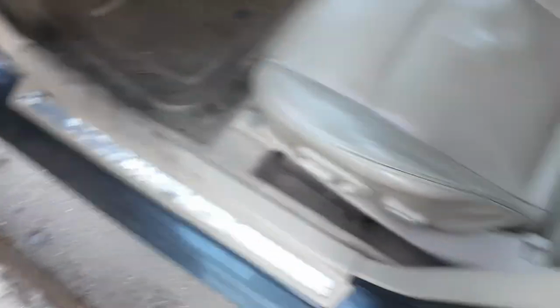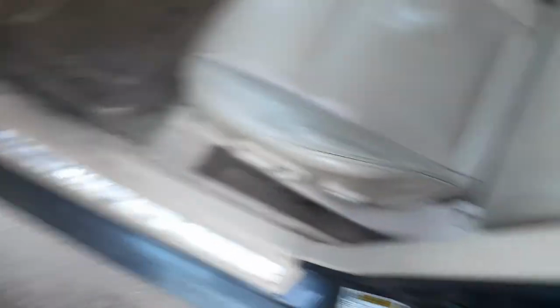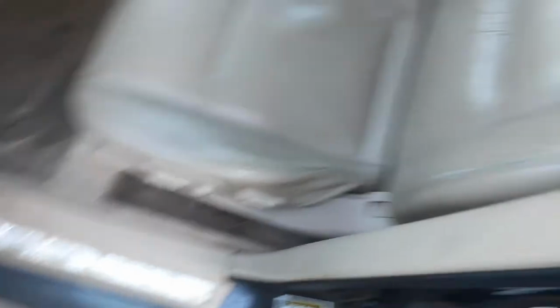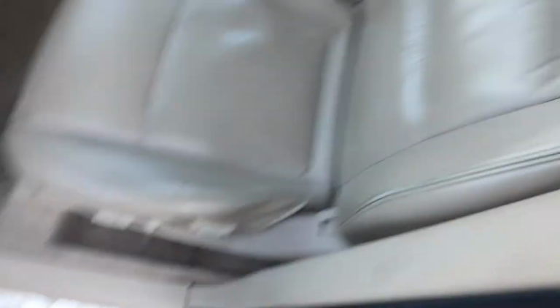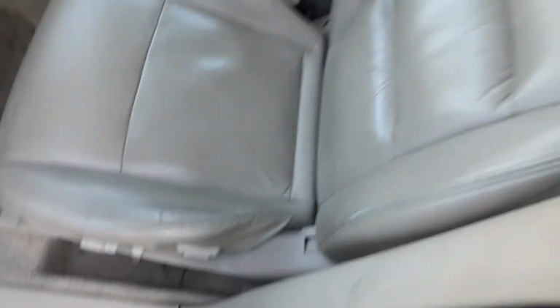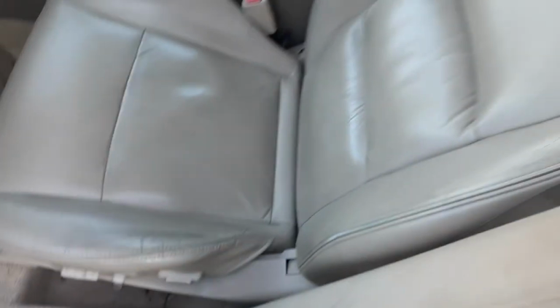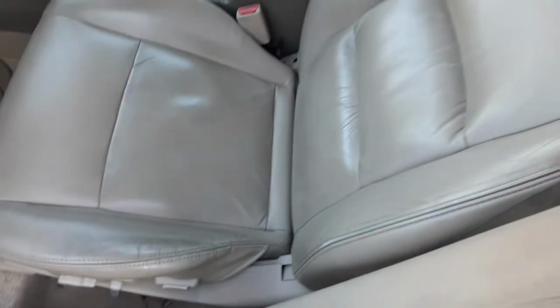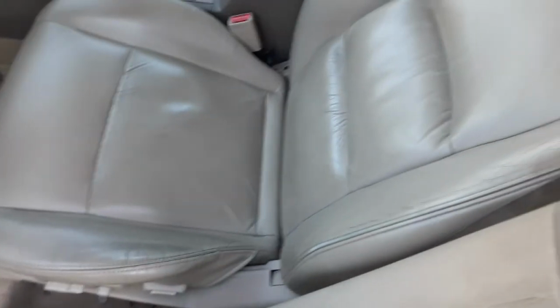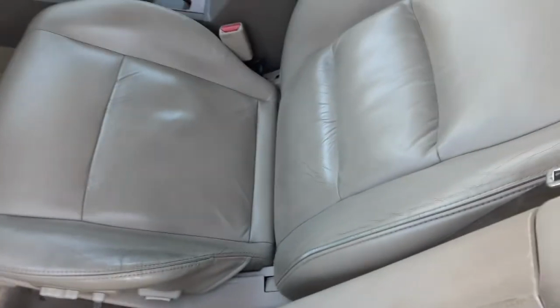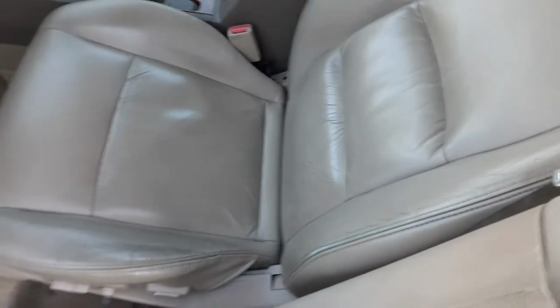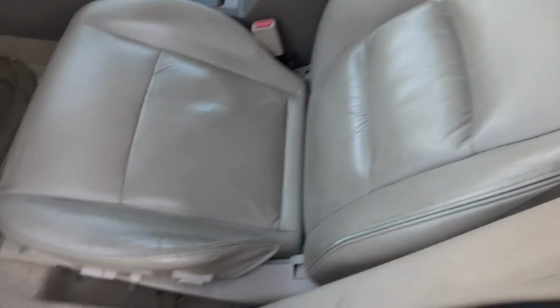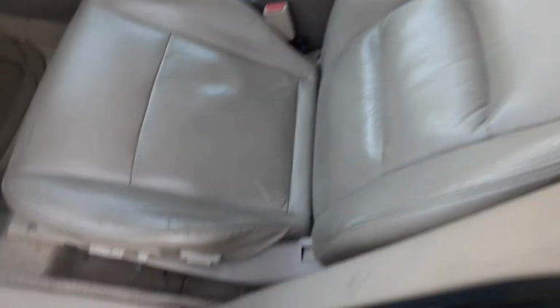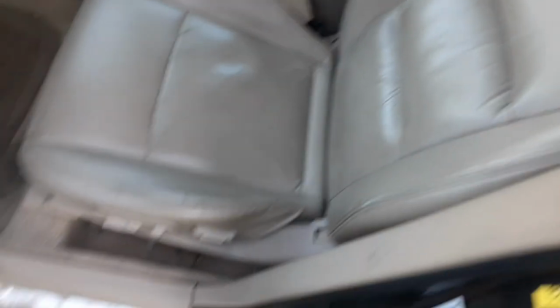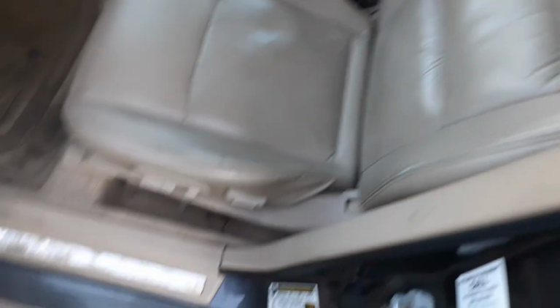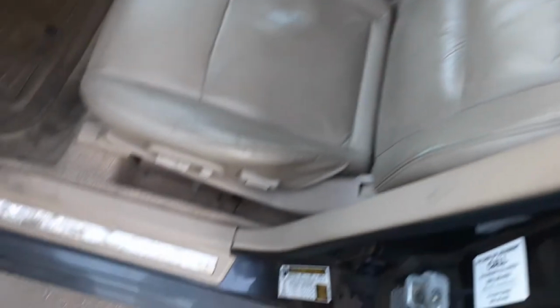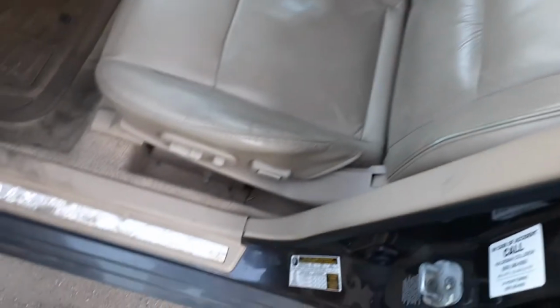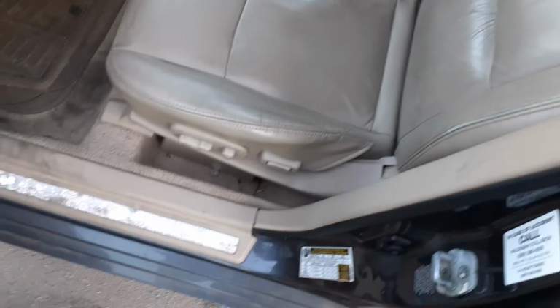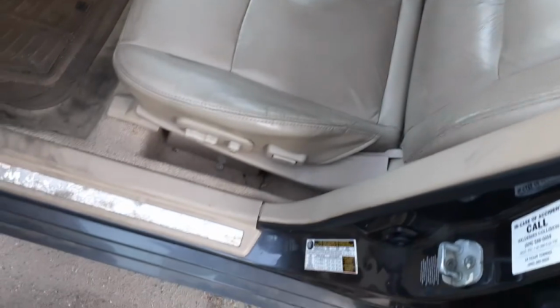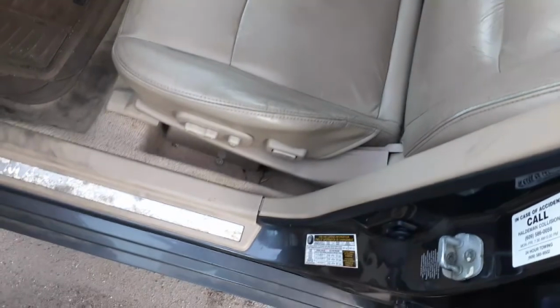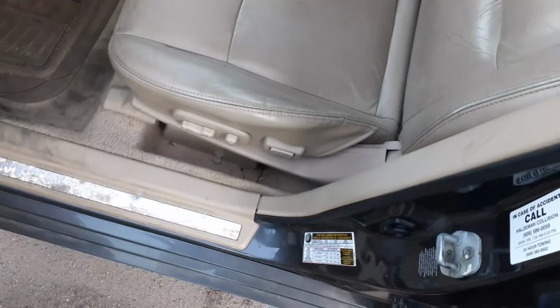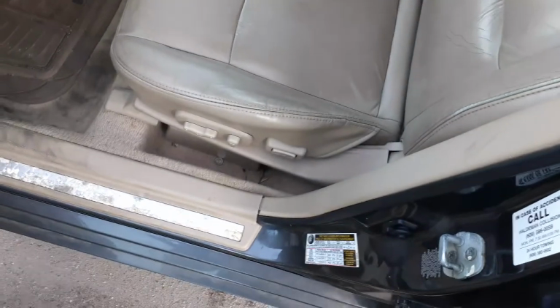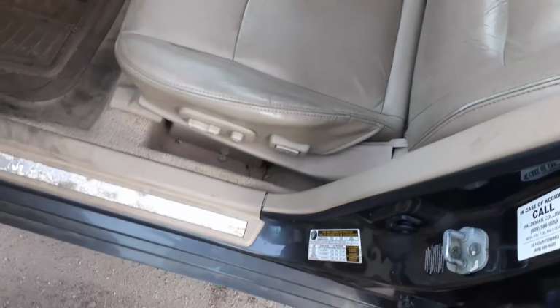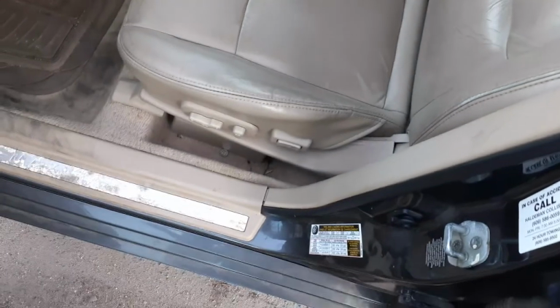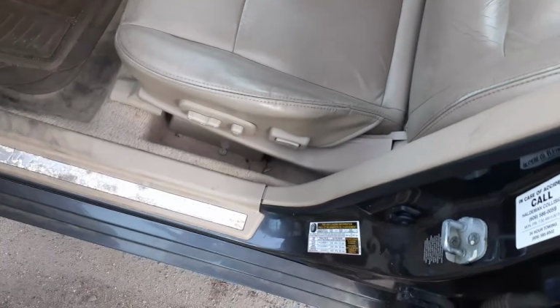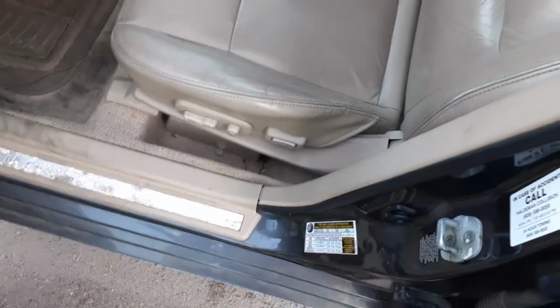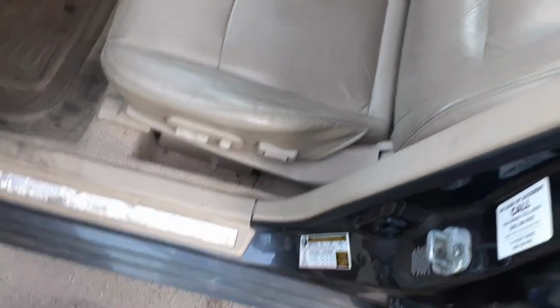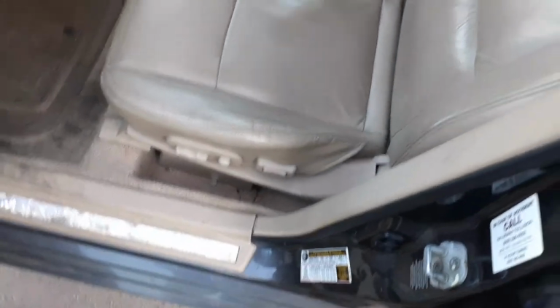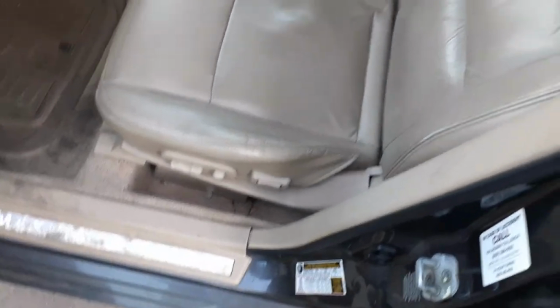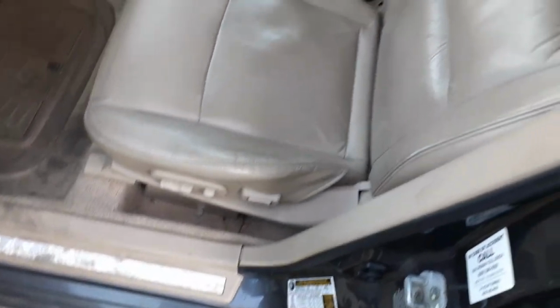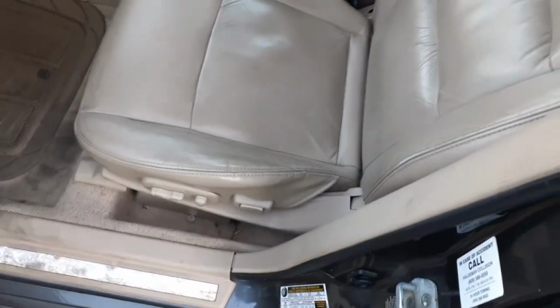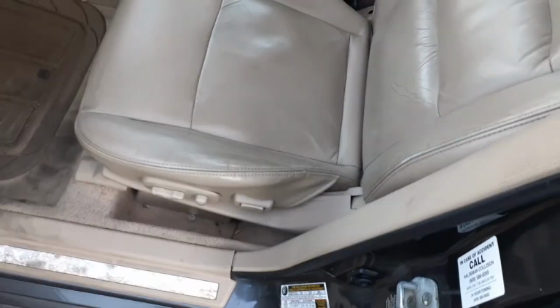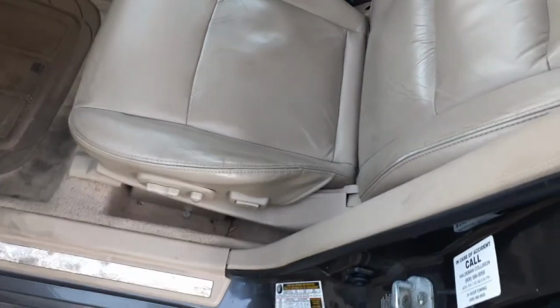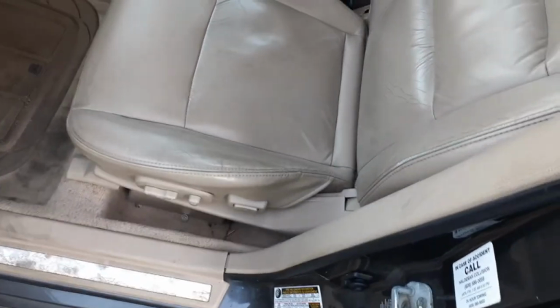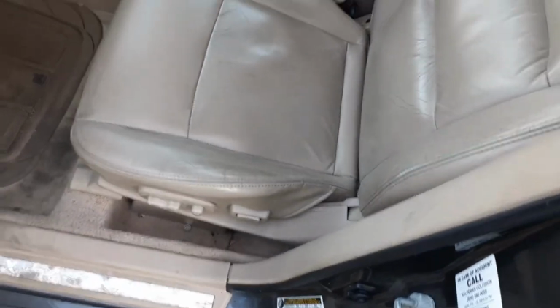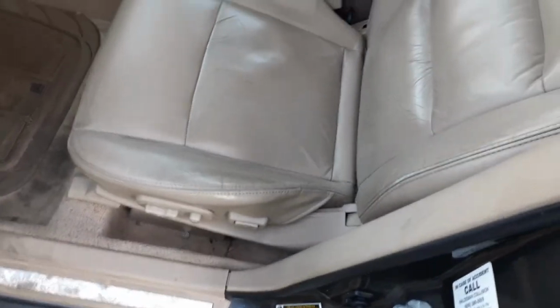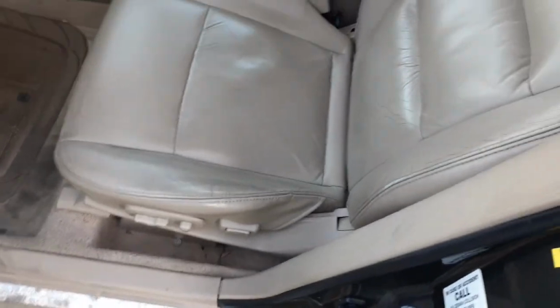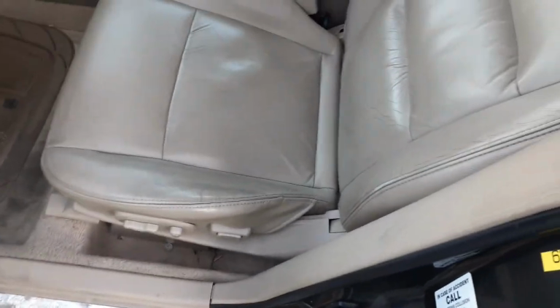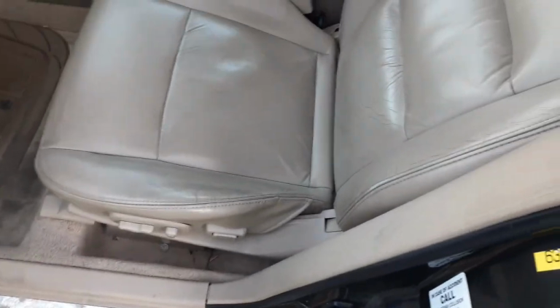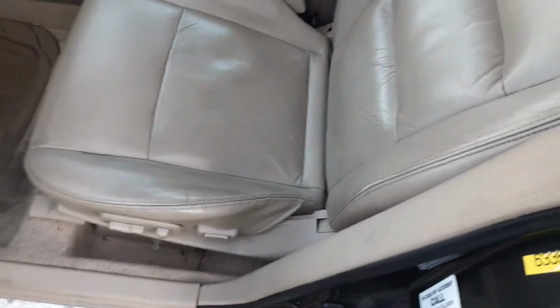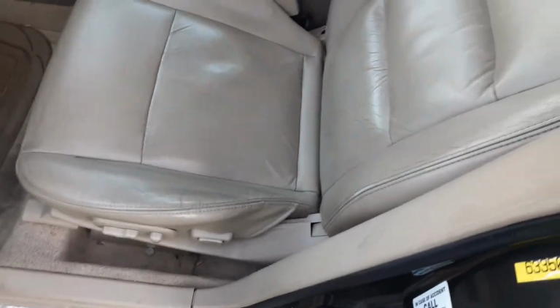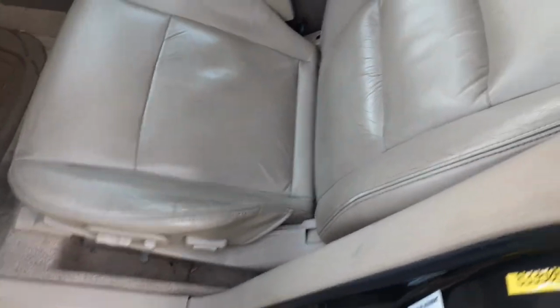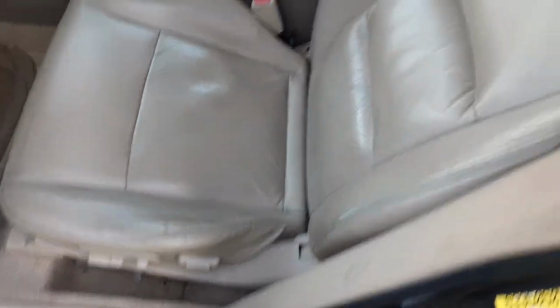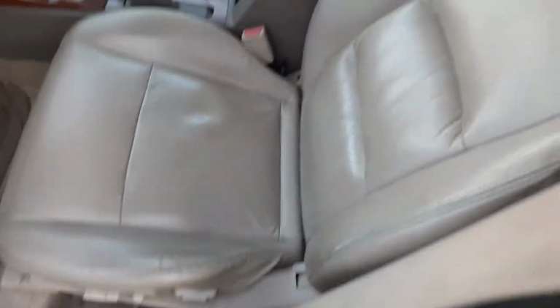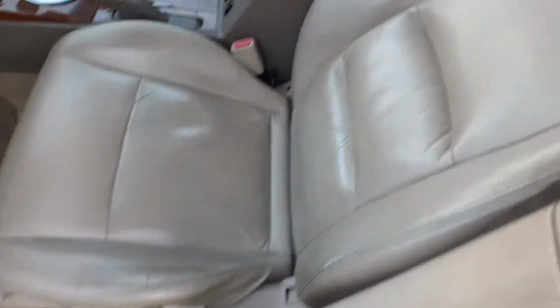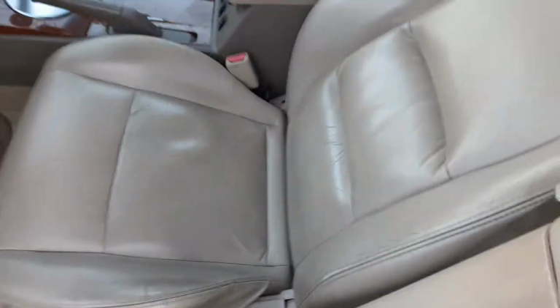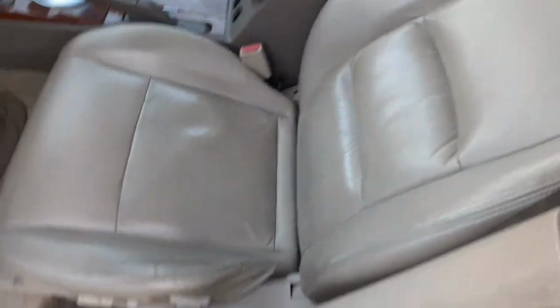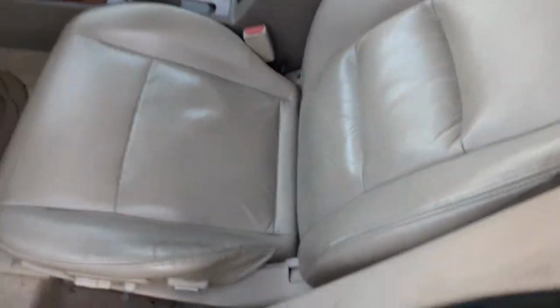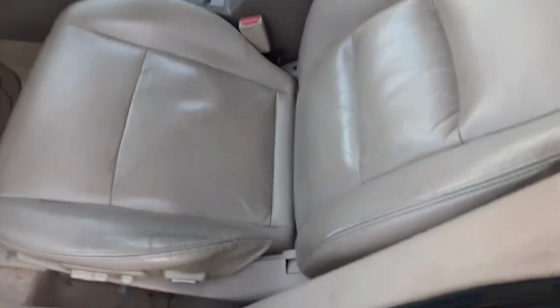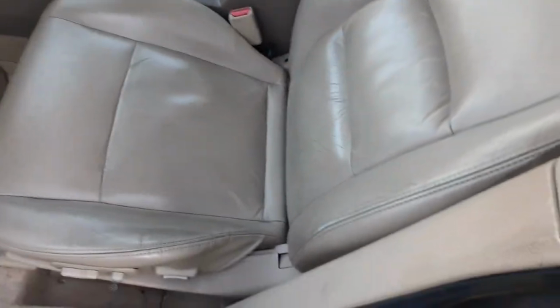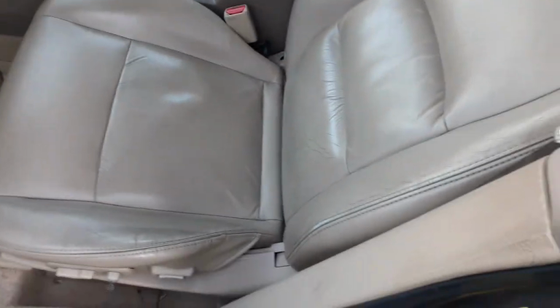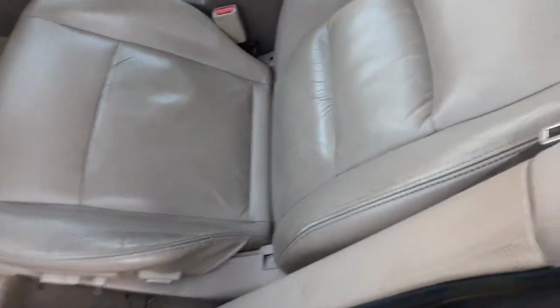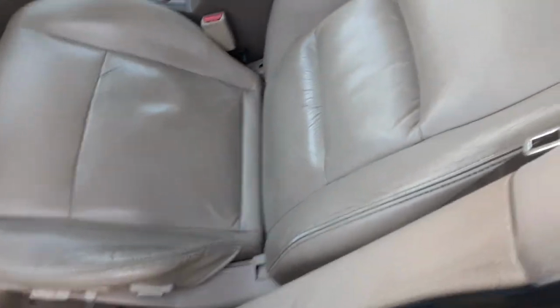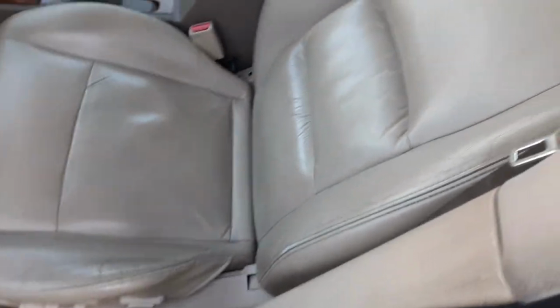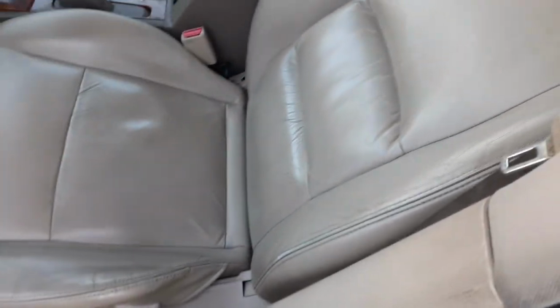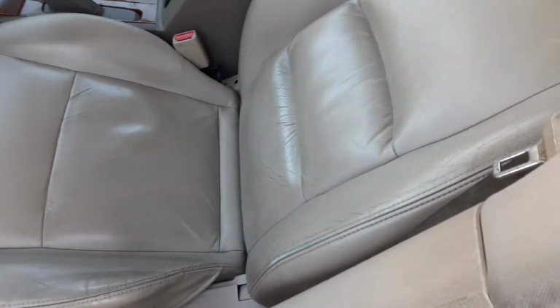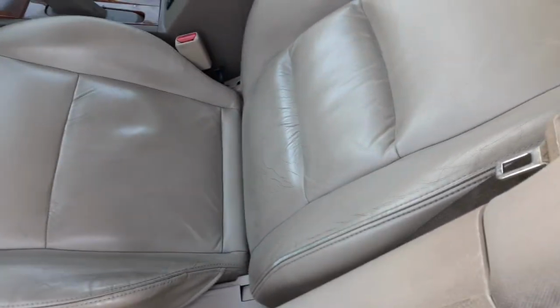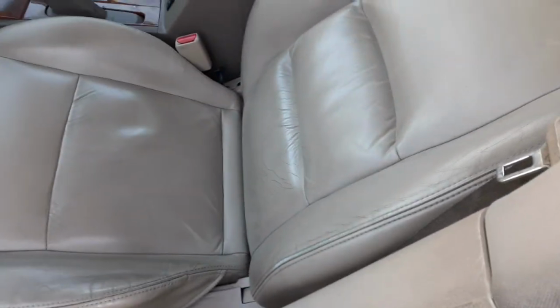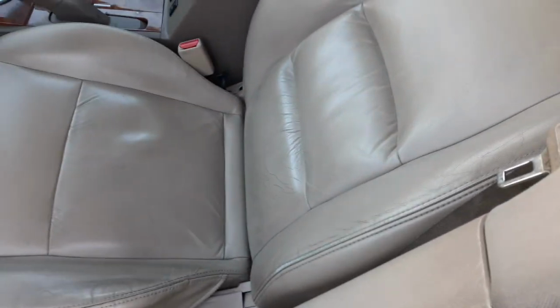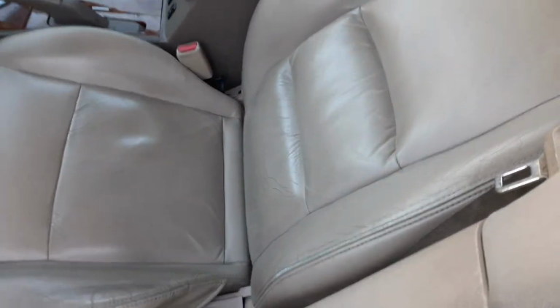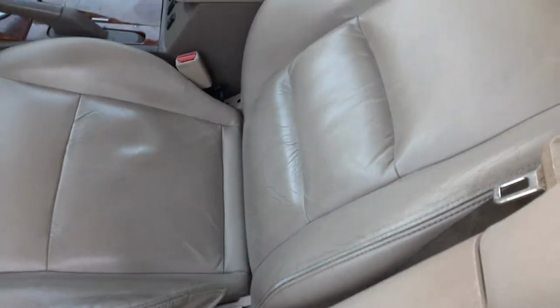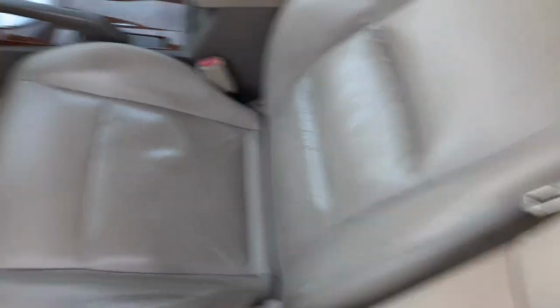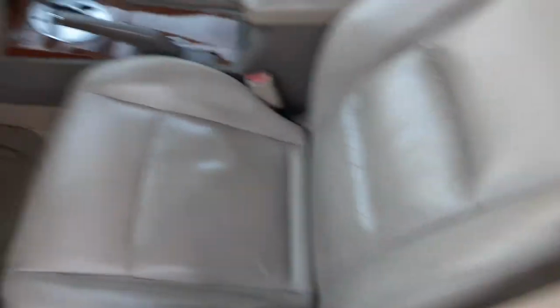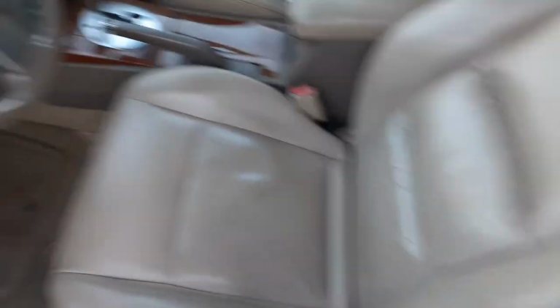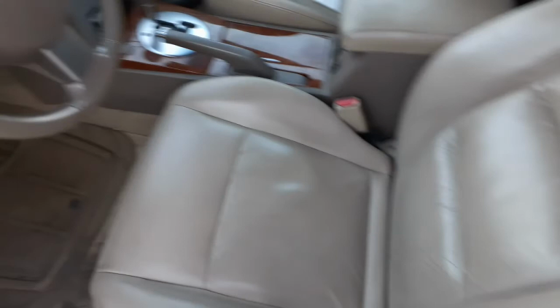There's your window switches — got dual automatic in the front, there's your memory, there's your inside door handles in chrome. There's your seats — these are power, heated, memory. It's got the airbags.